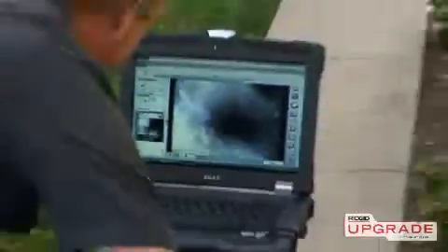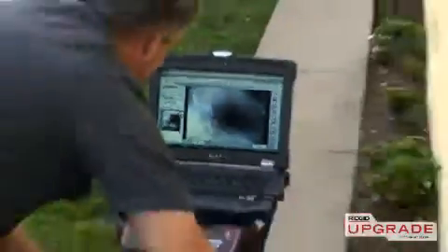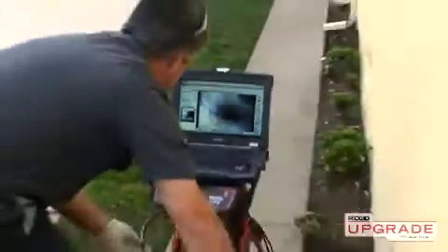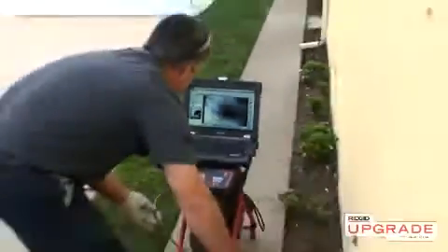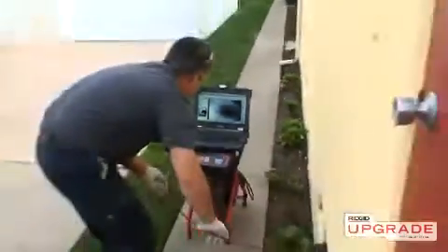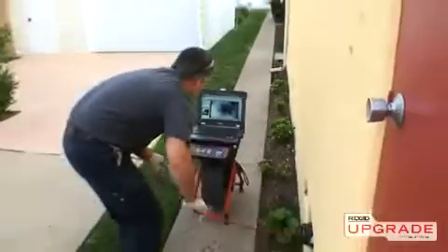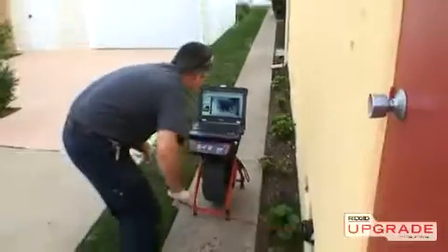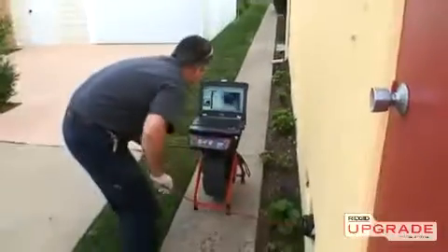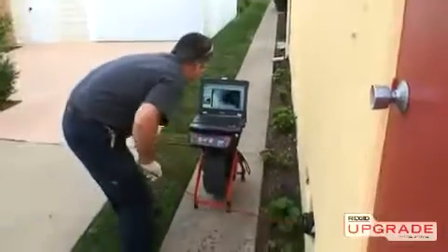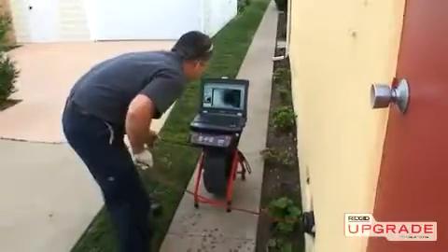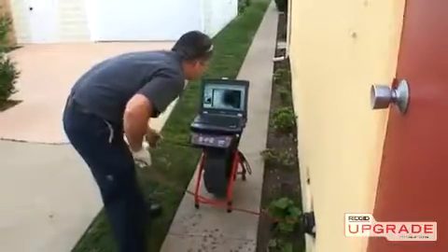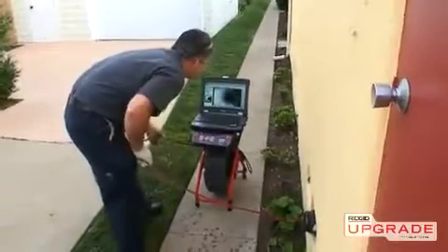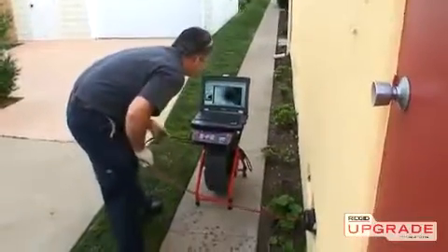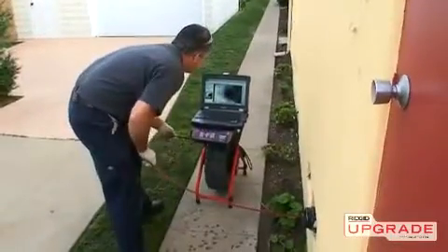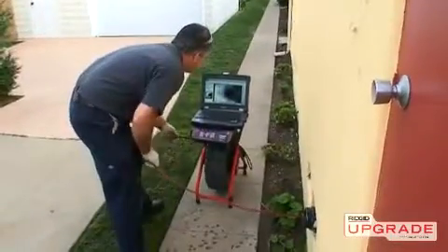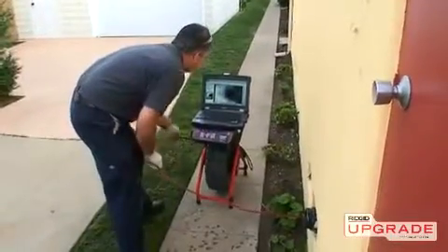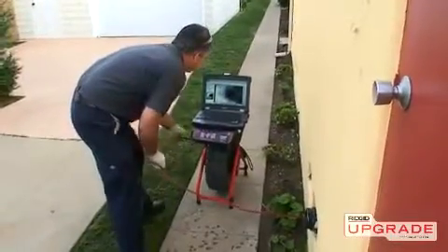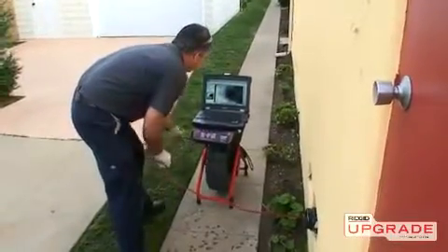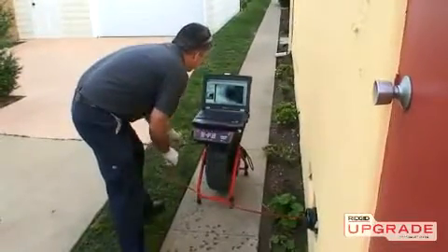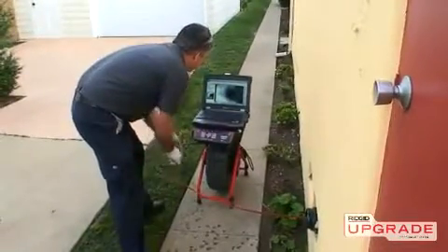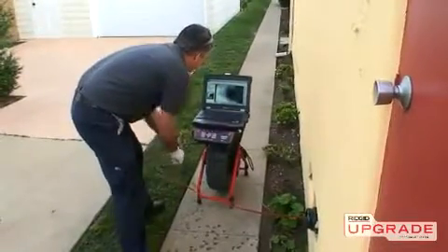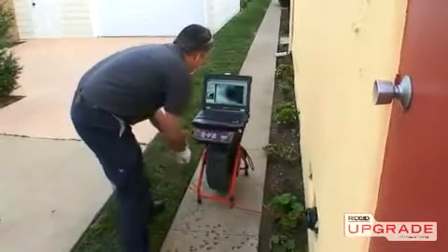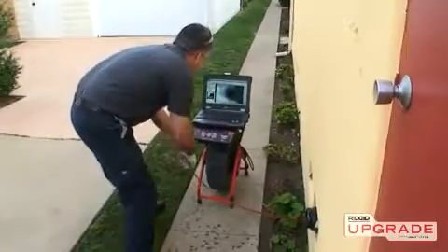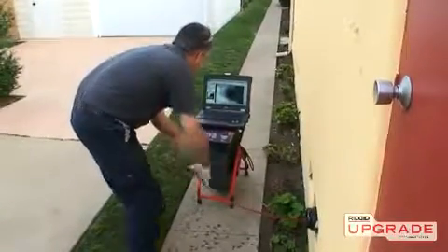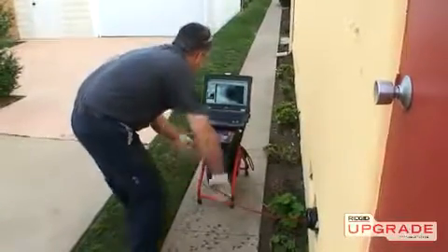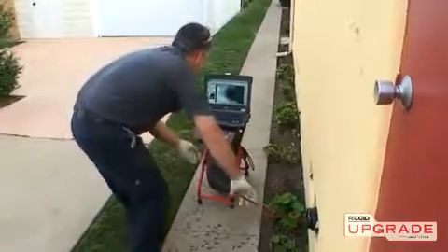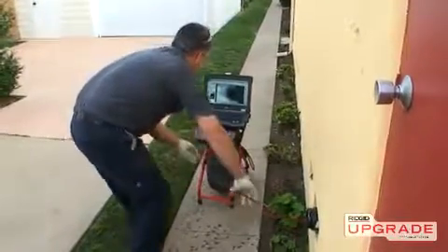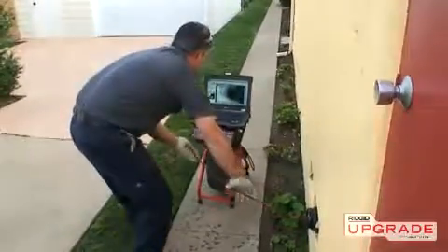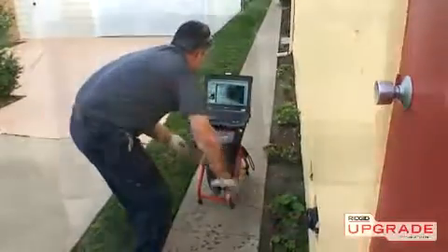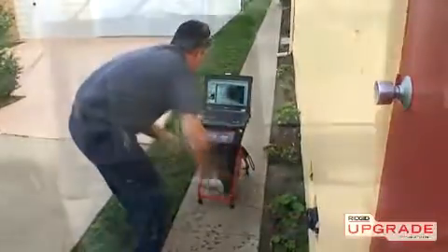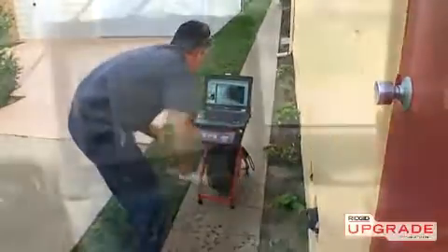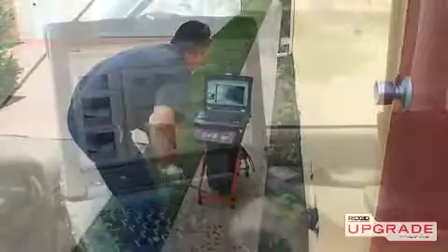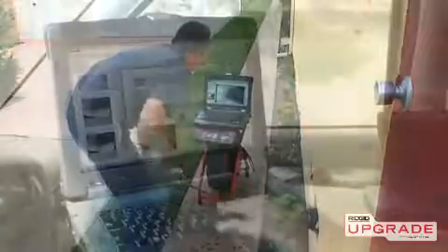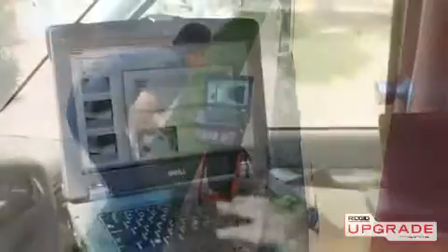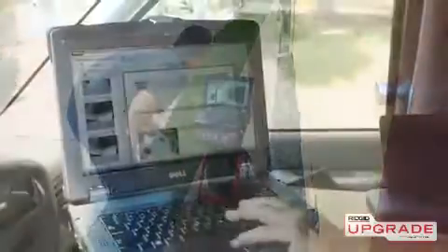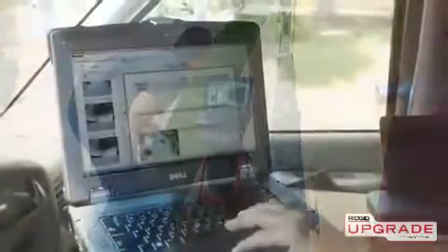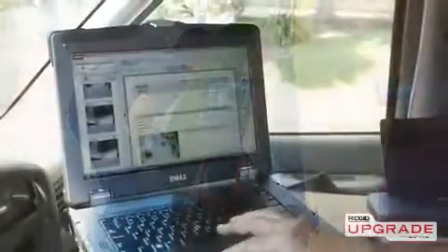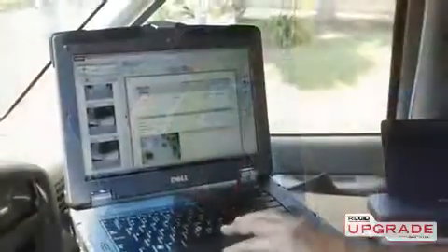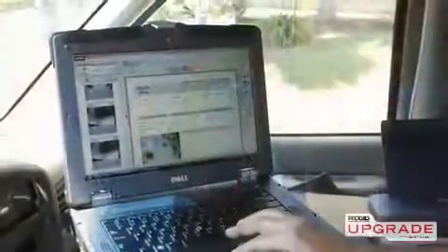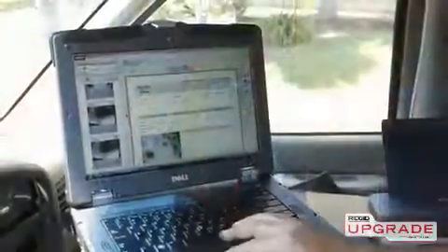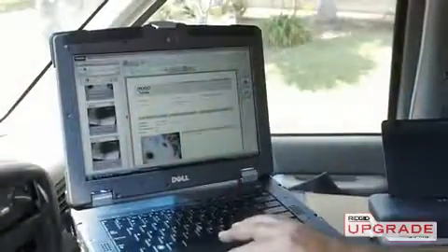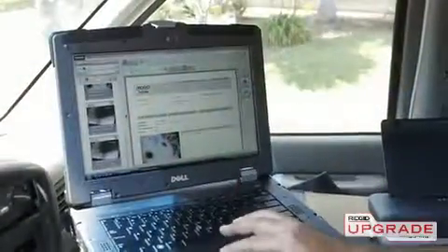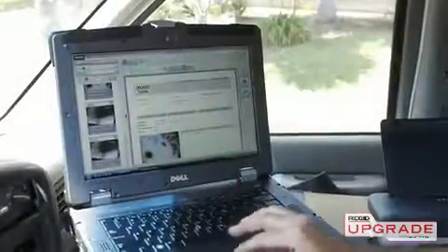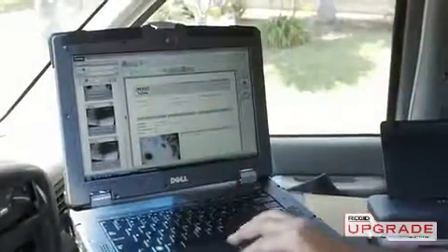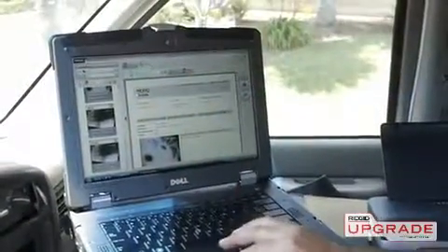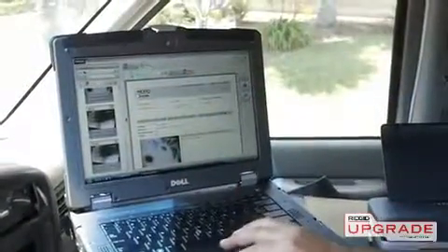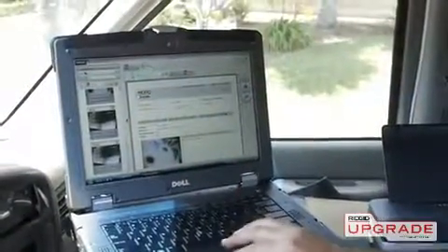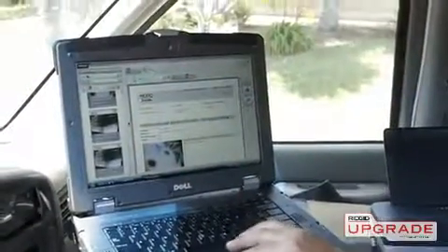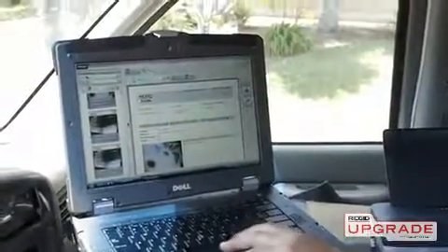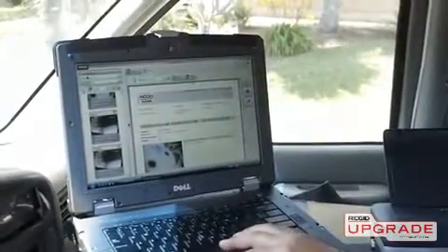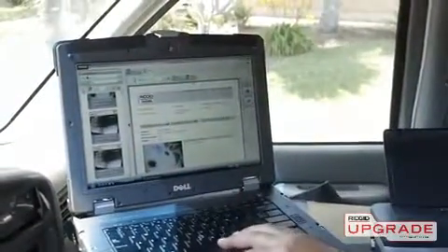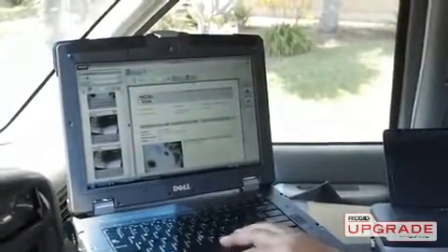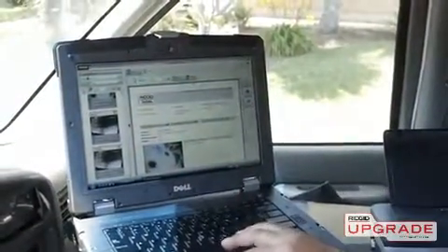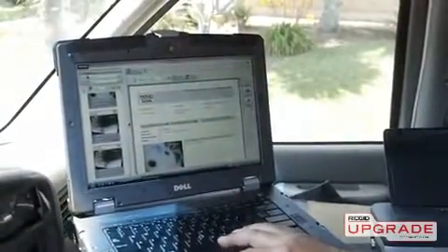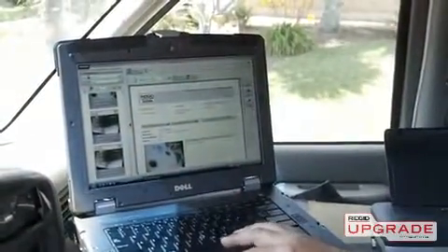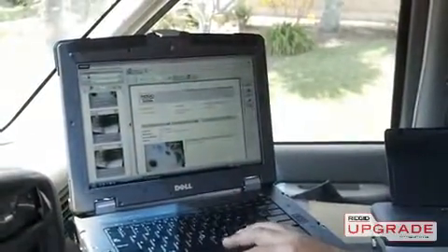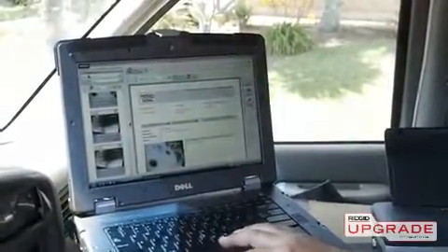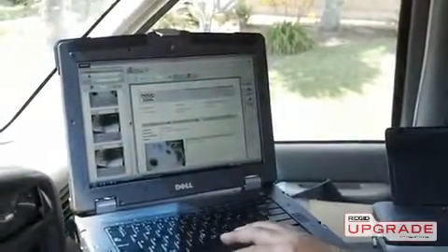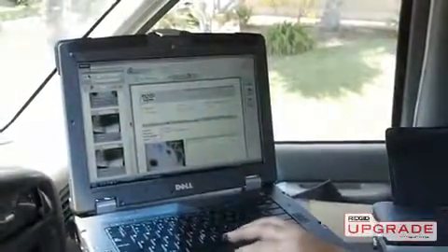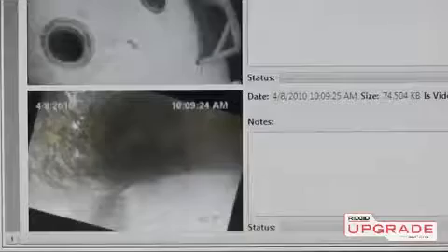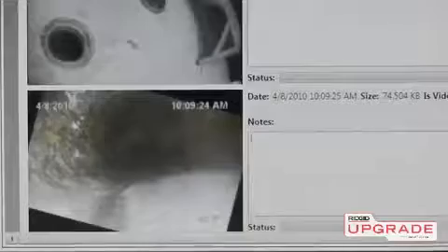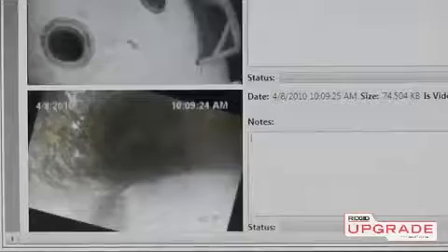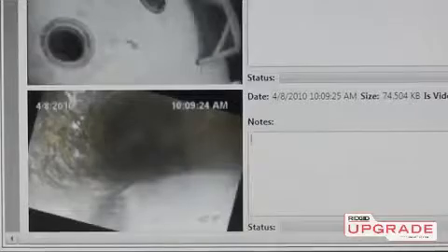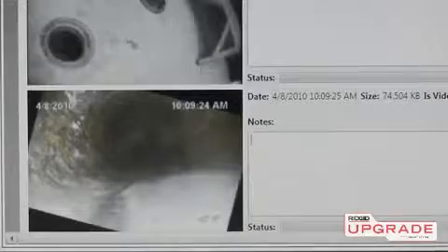Now that you've had a quick look at the LT1000, visit RigidUpgrade.com to learn more or schedule a hands-on demonstration.